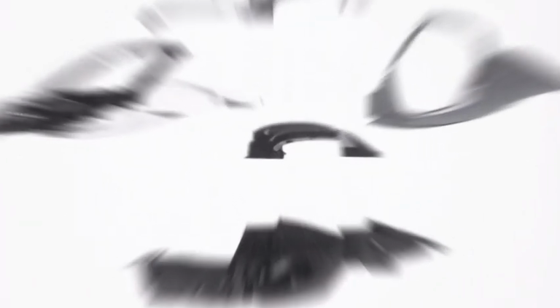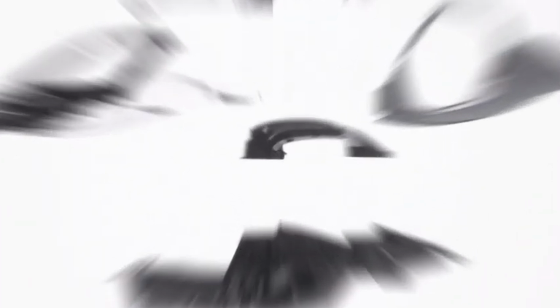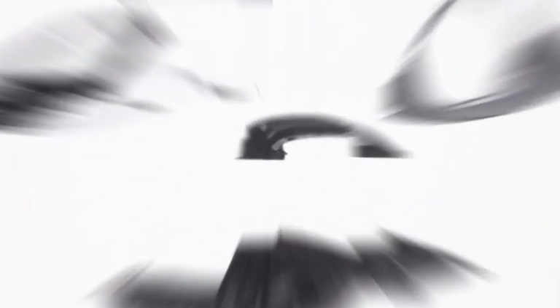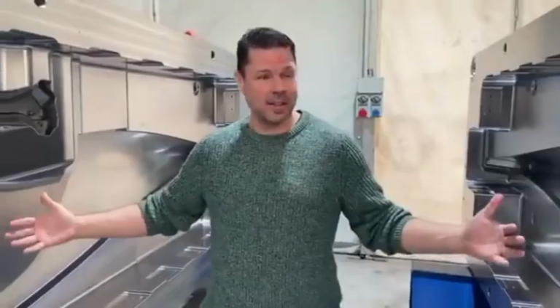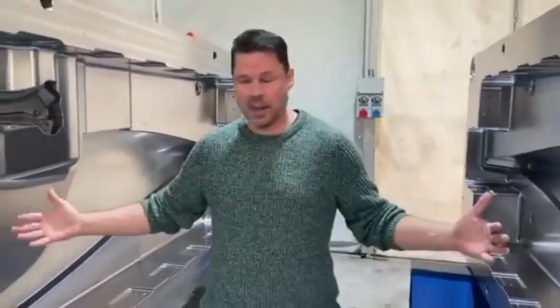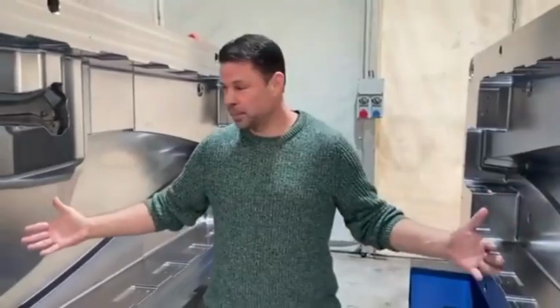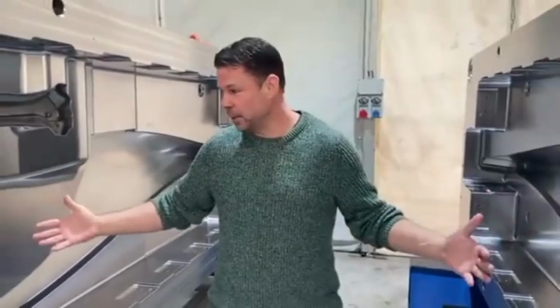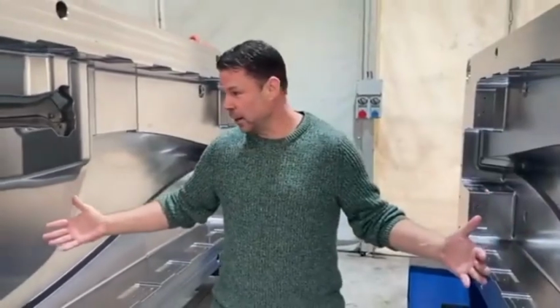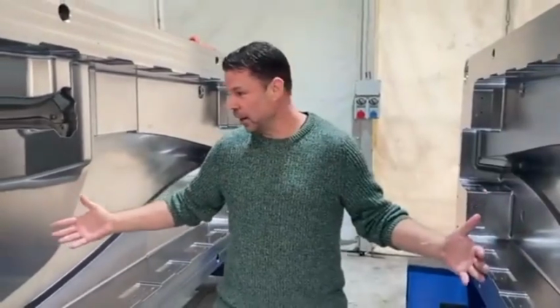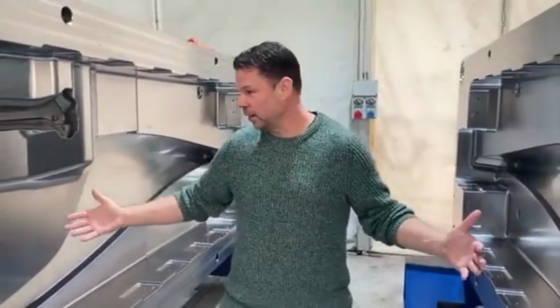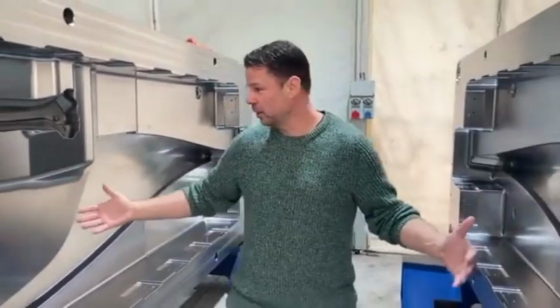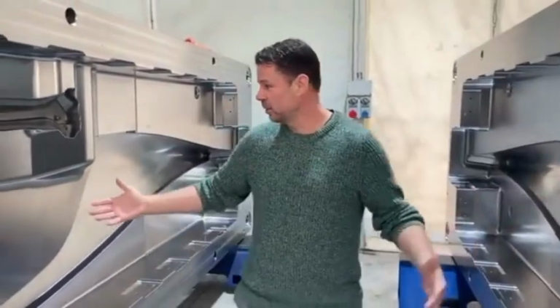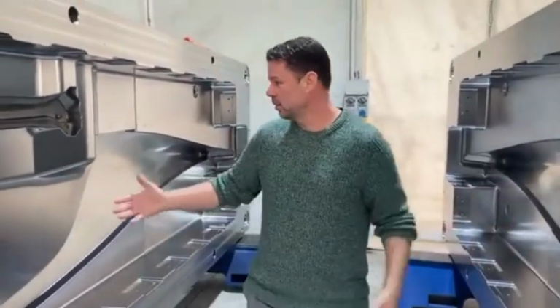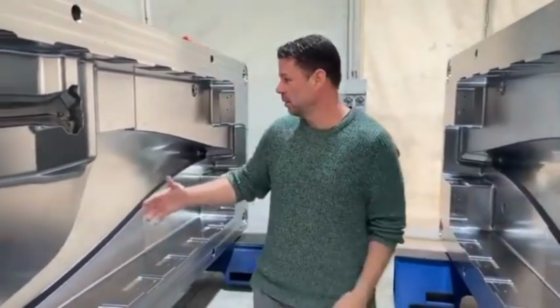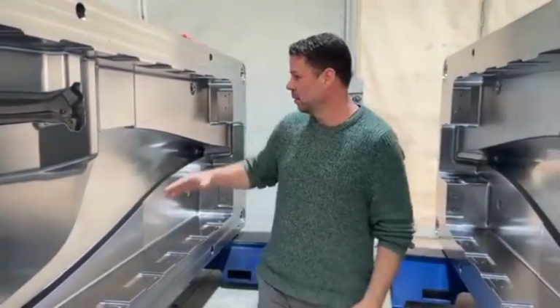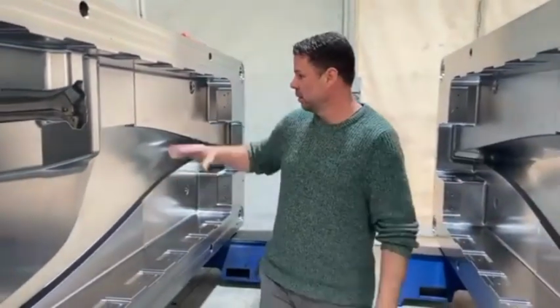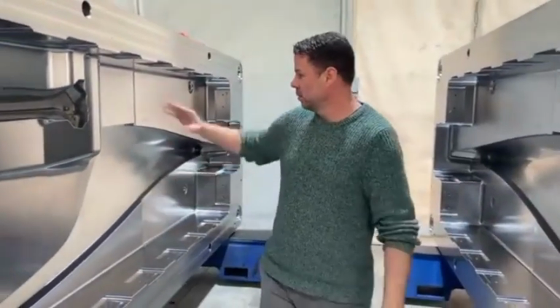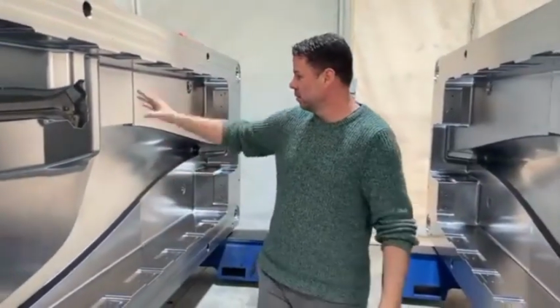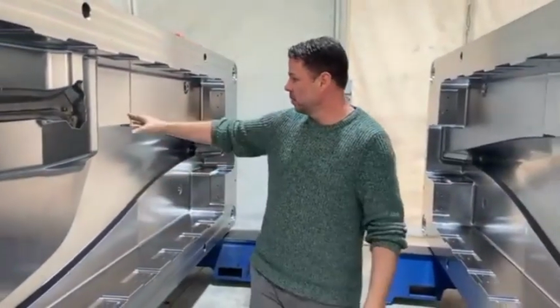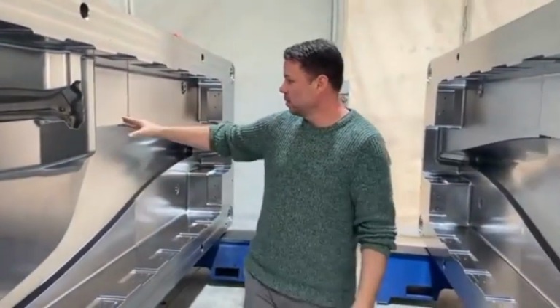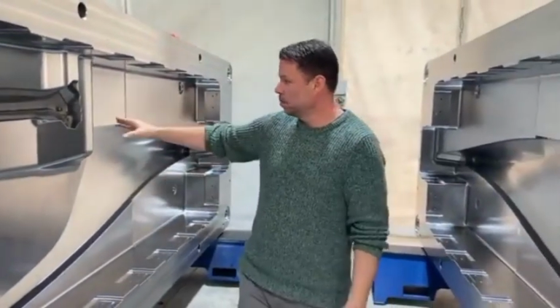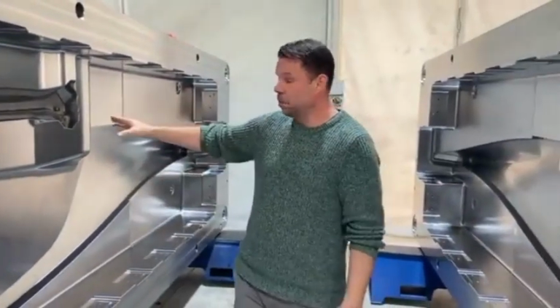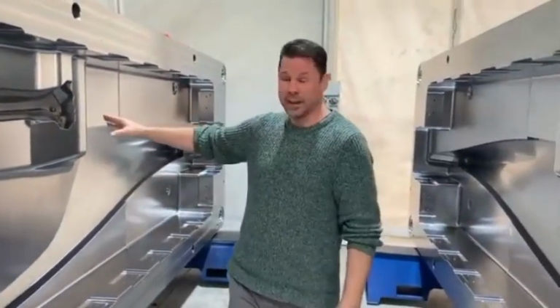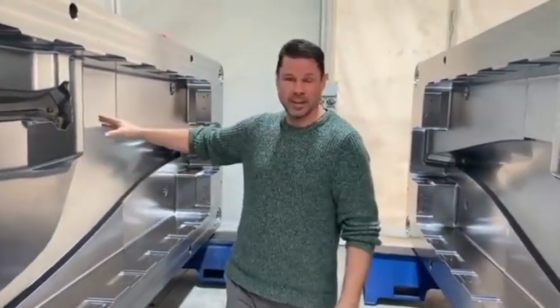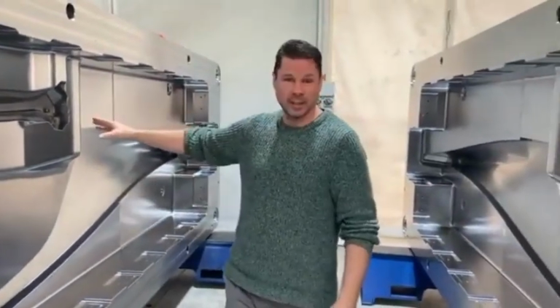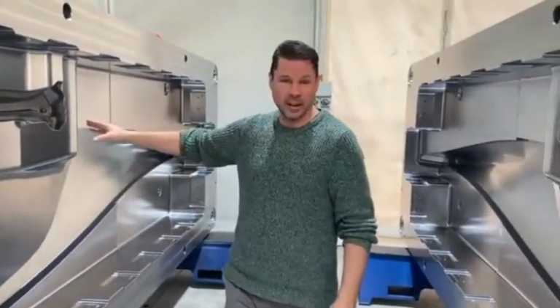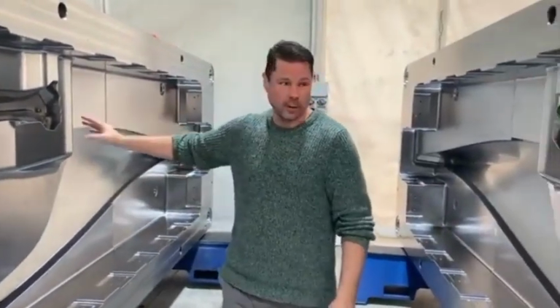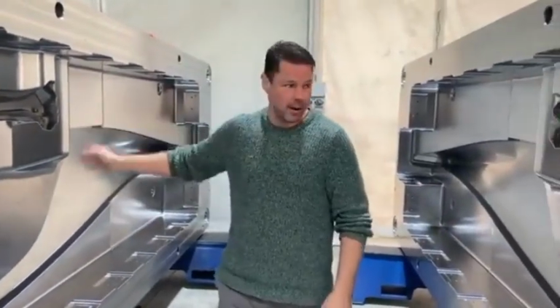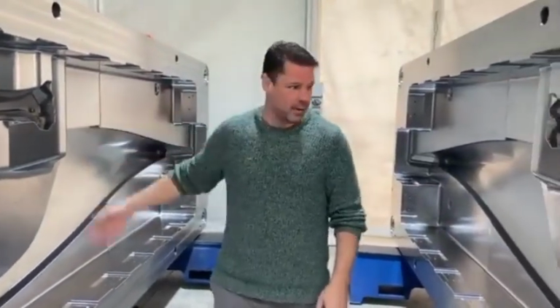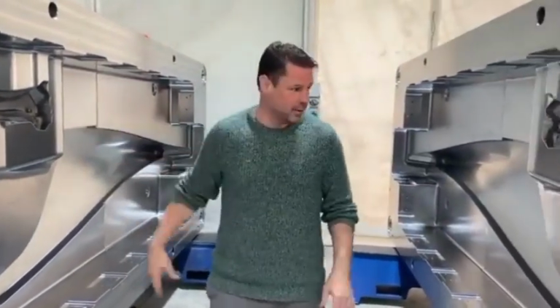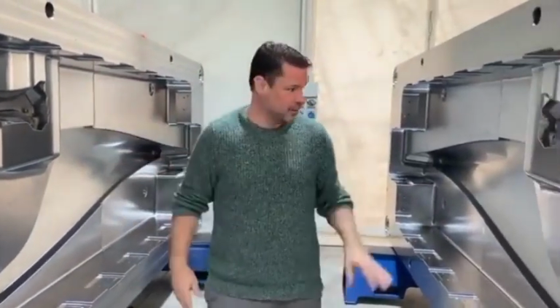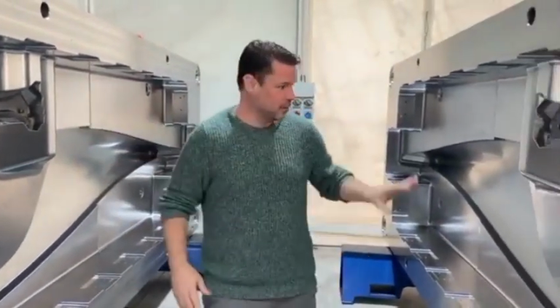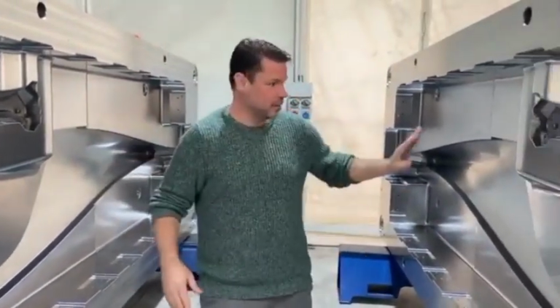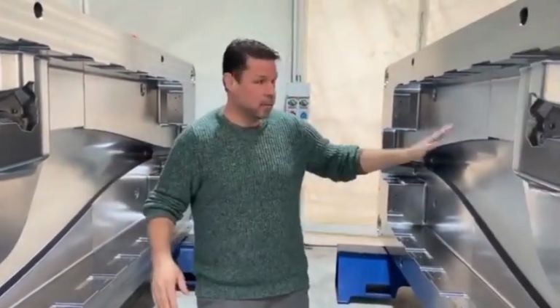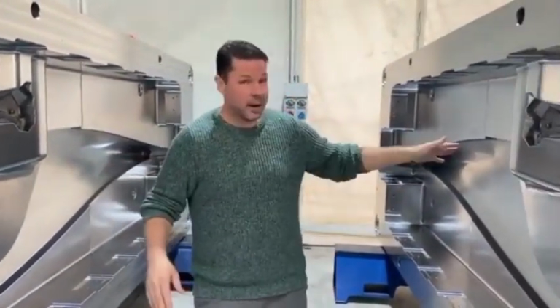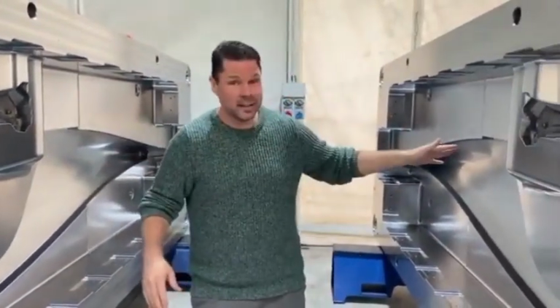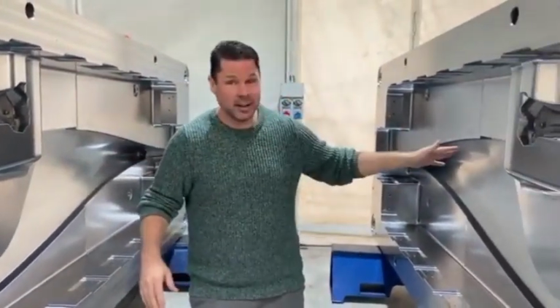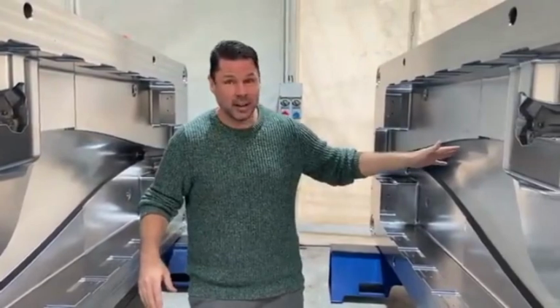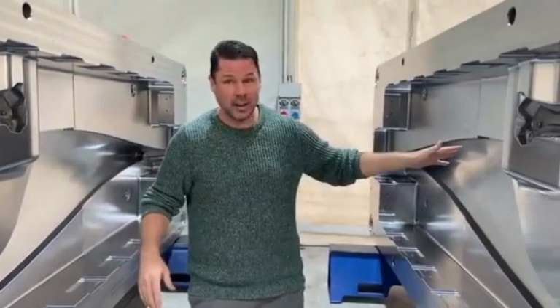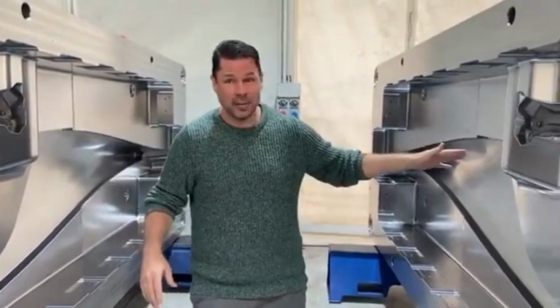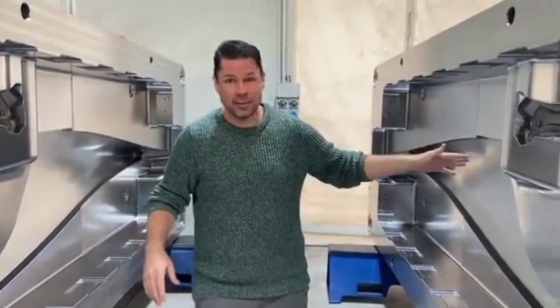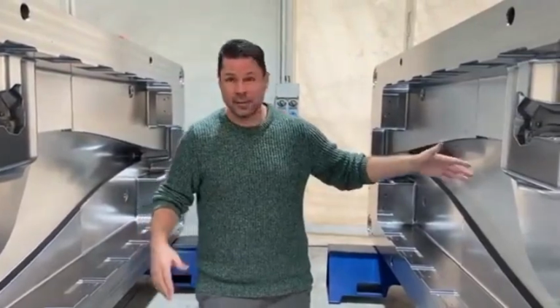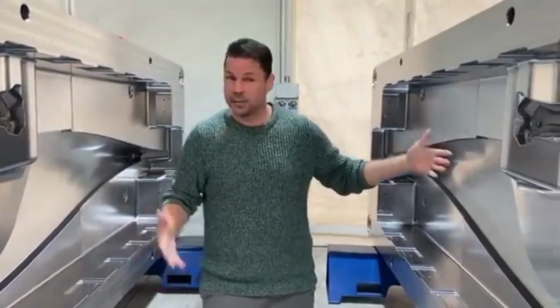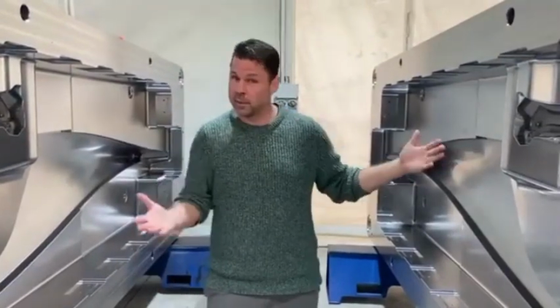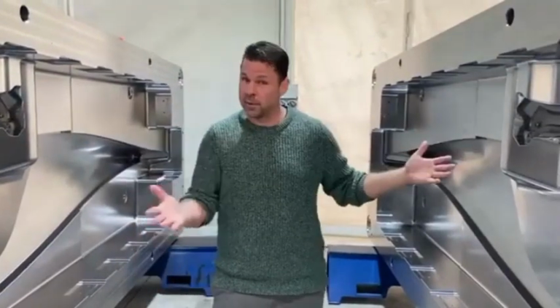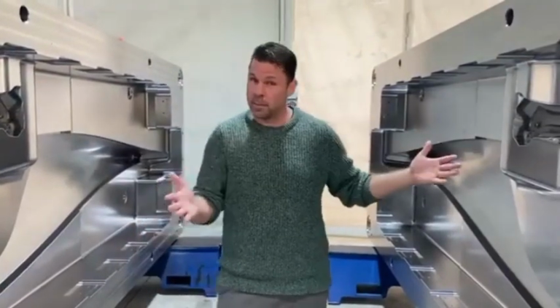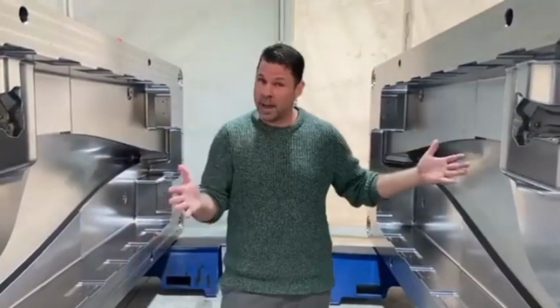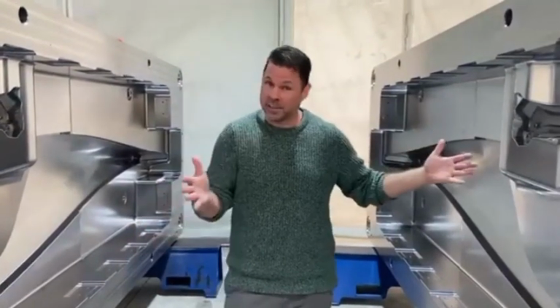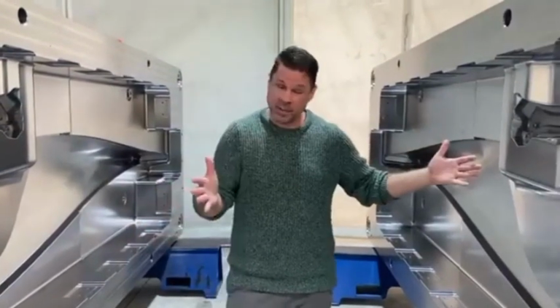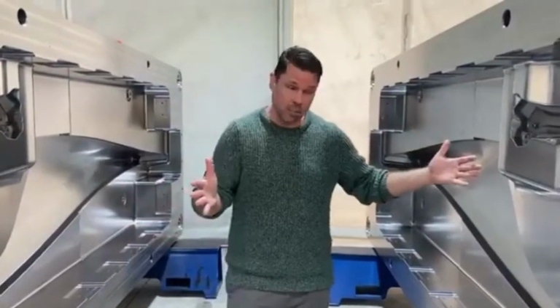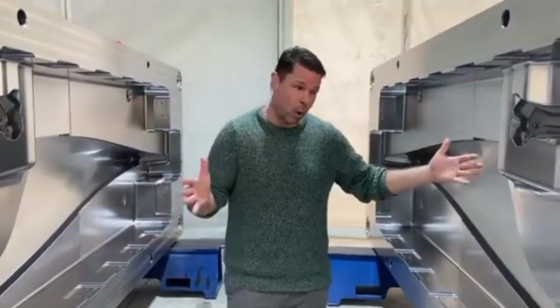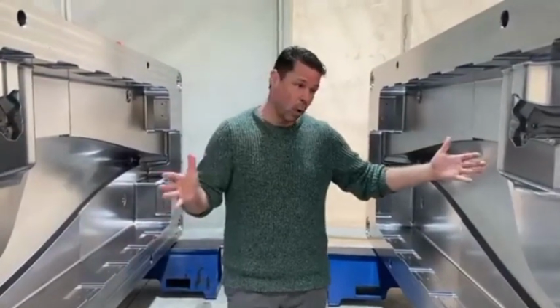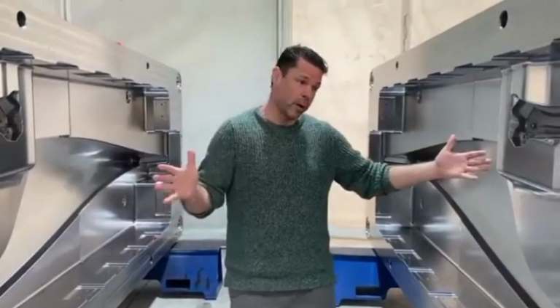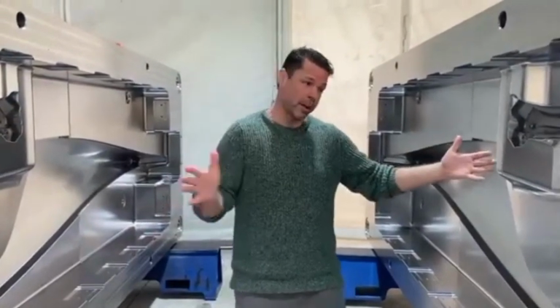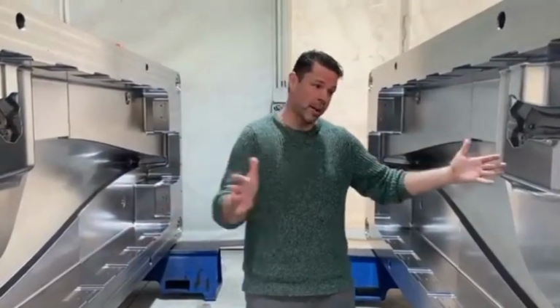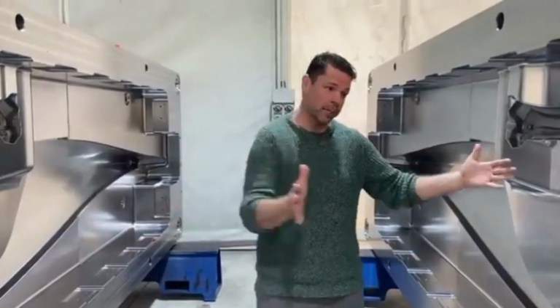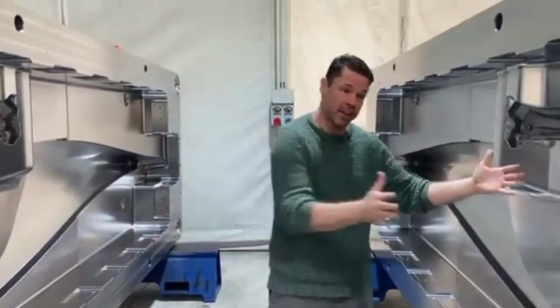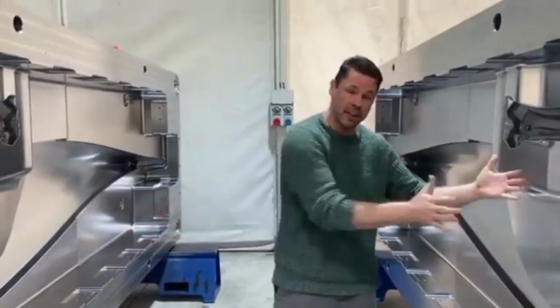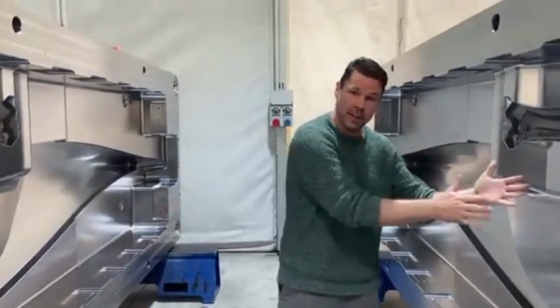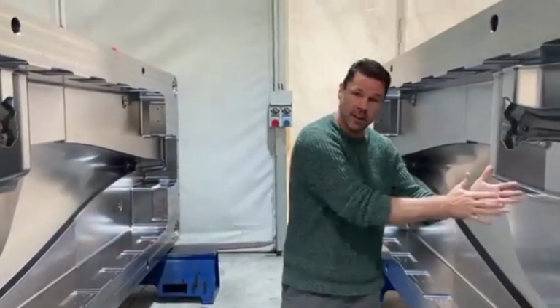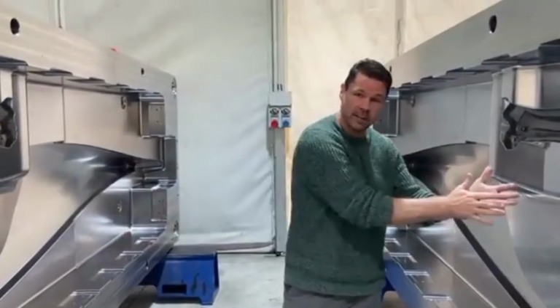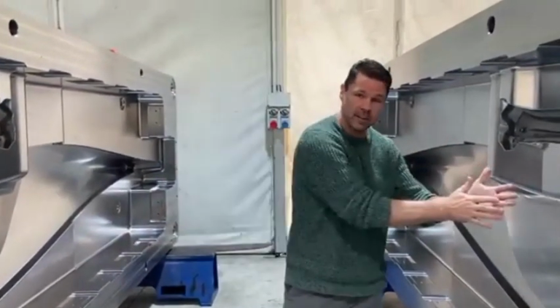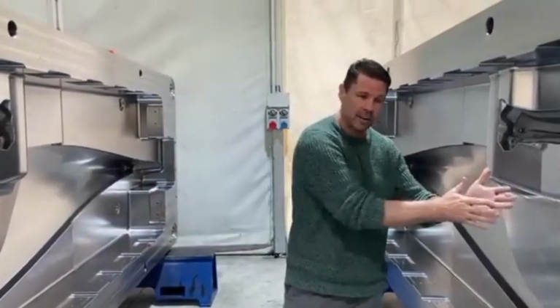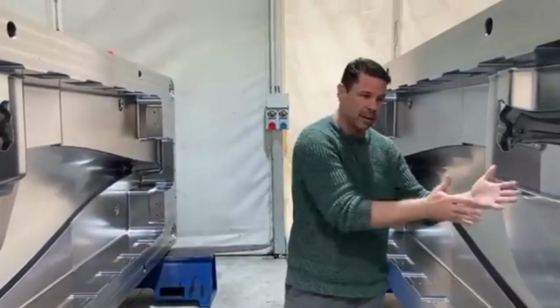Only then can the vehicle assembly process begin at Aptera's new plant, which is located close to San Diego, California.